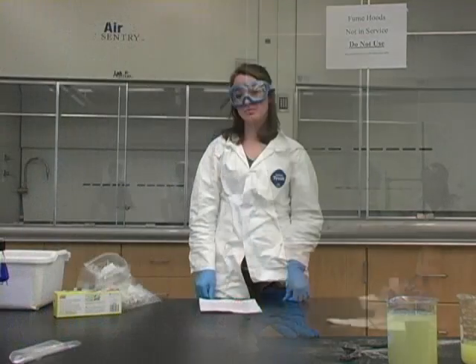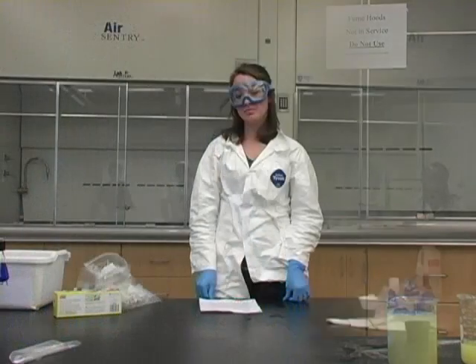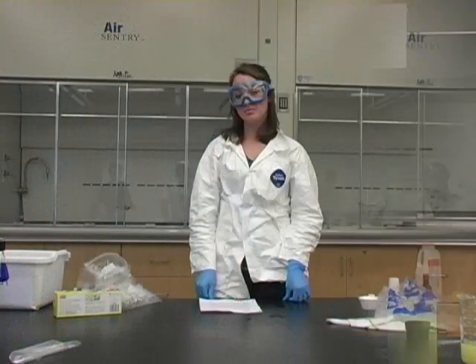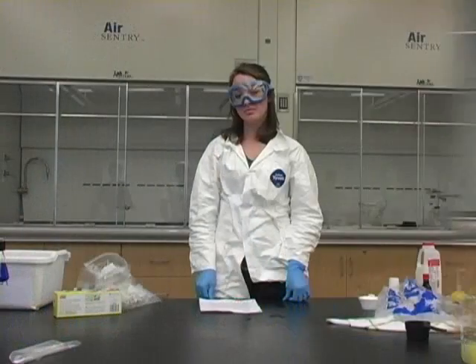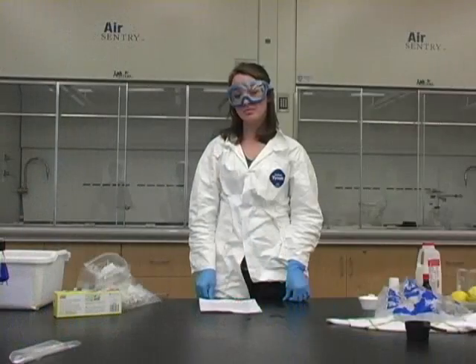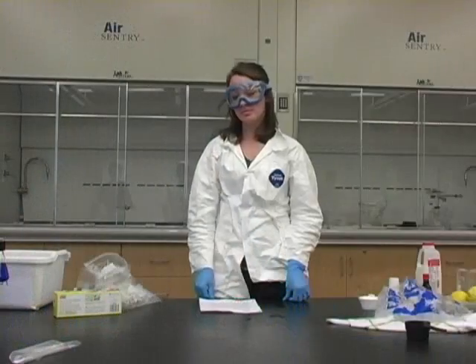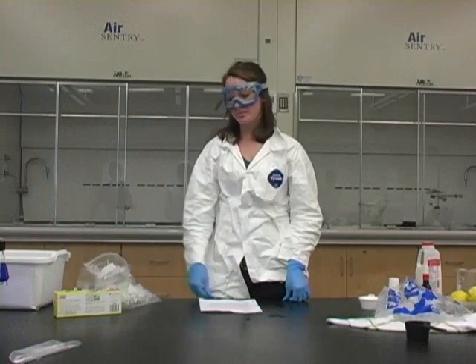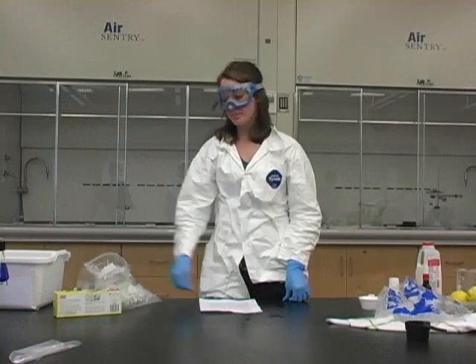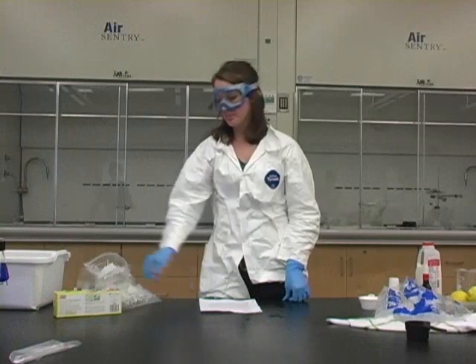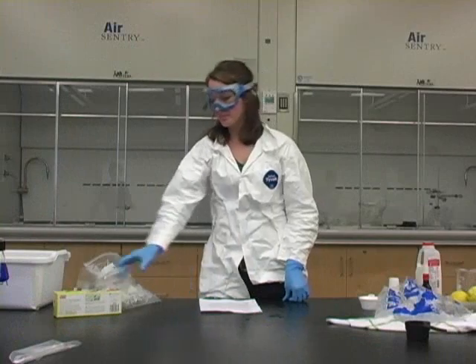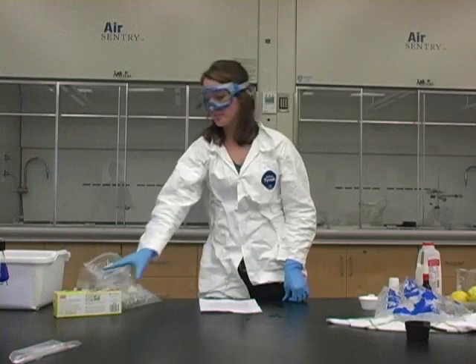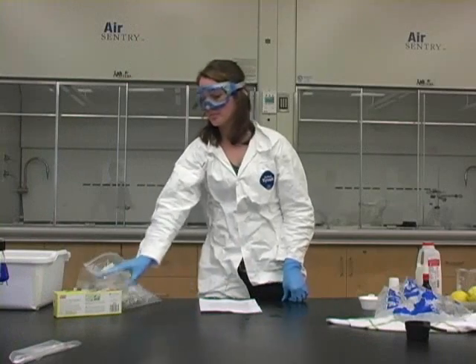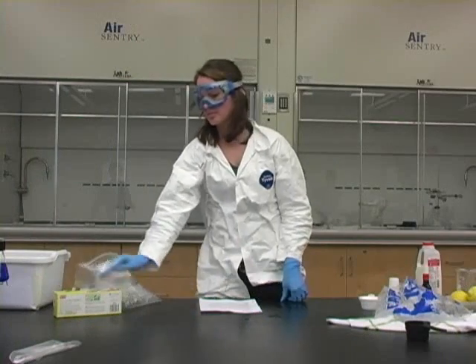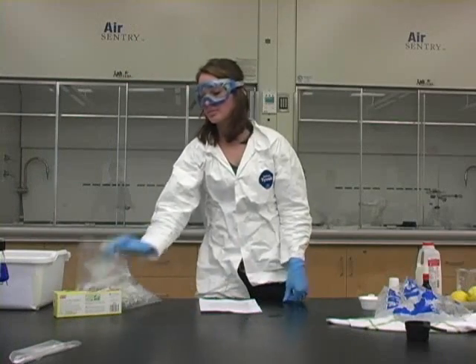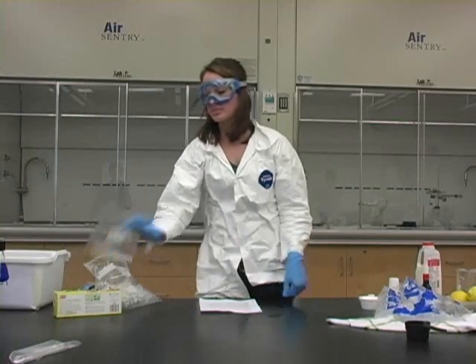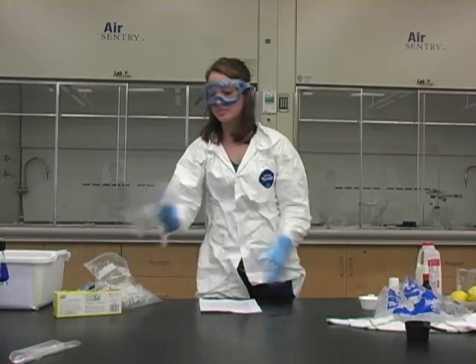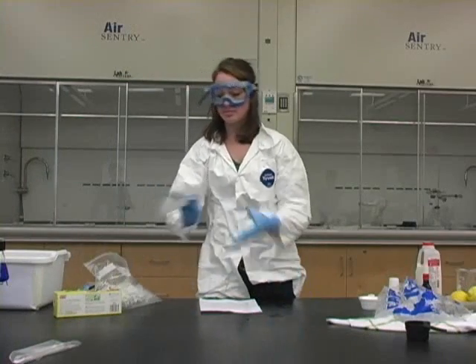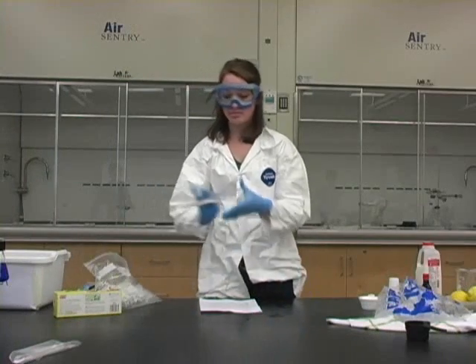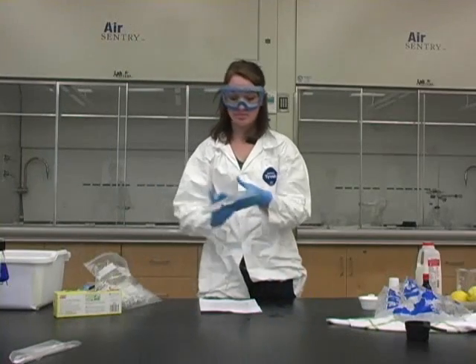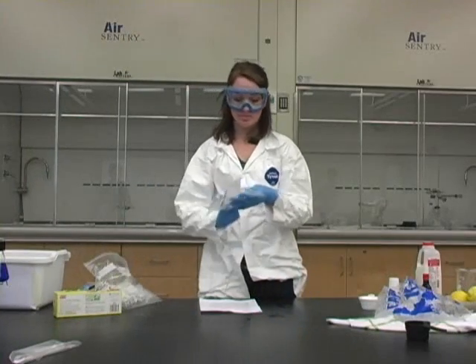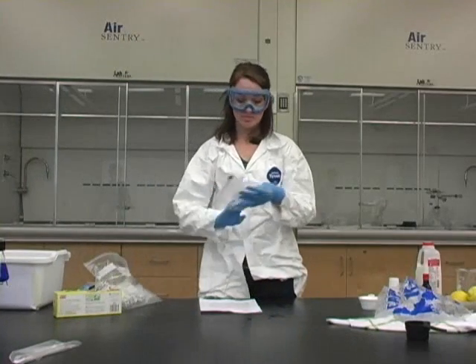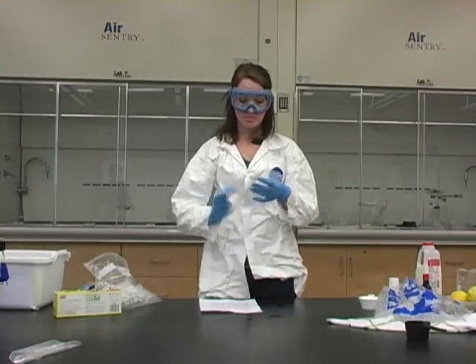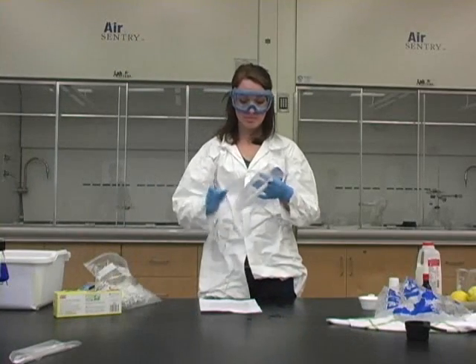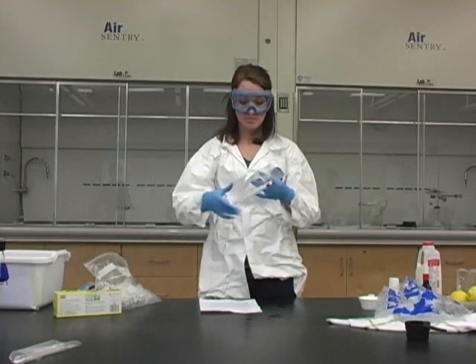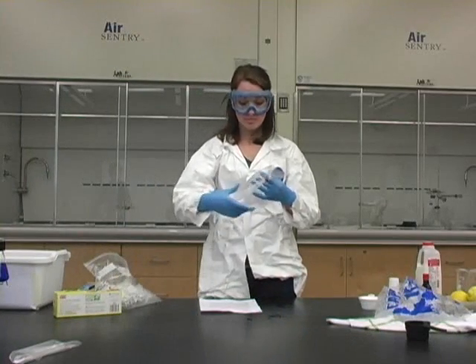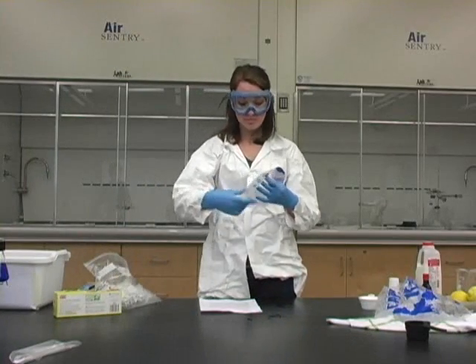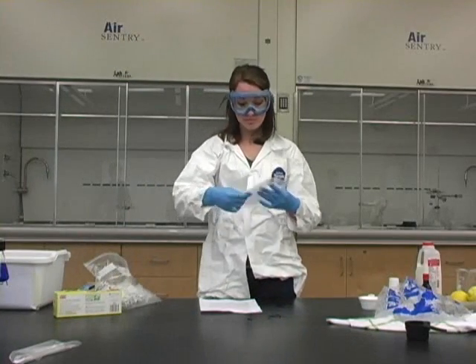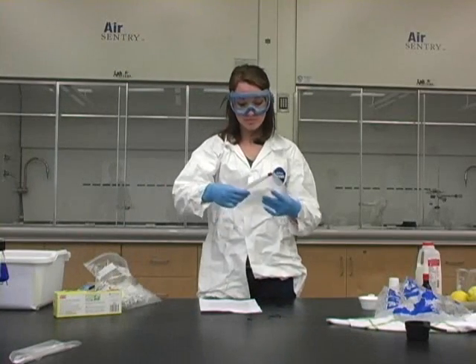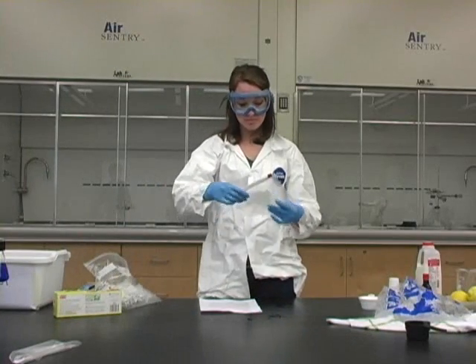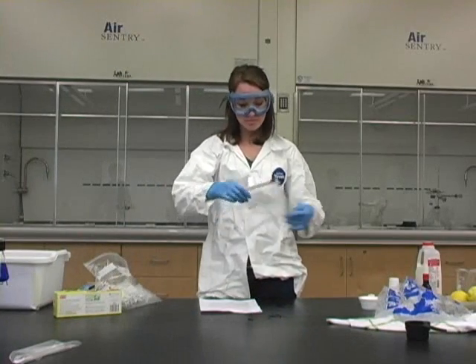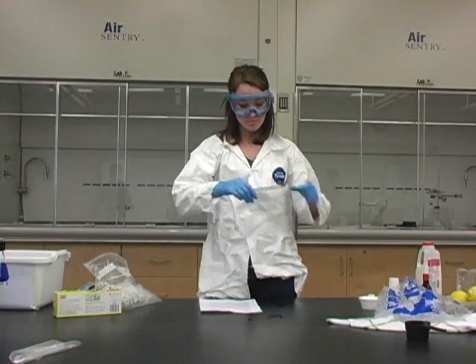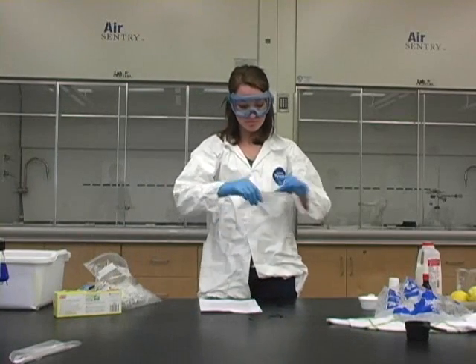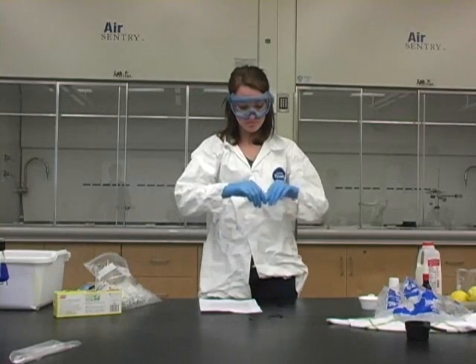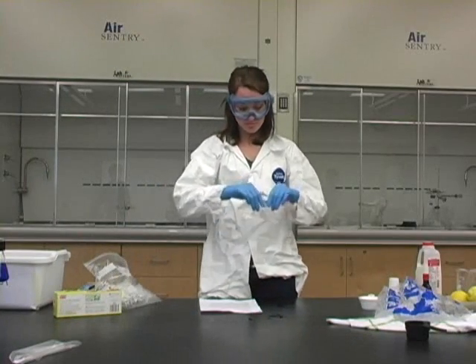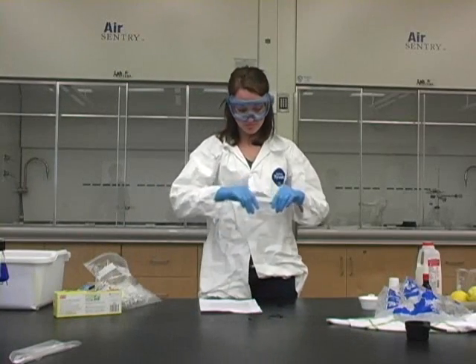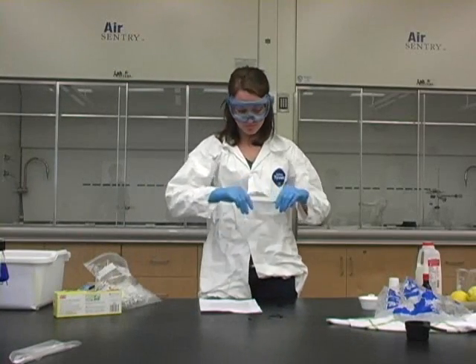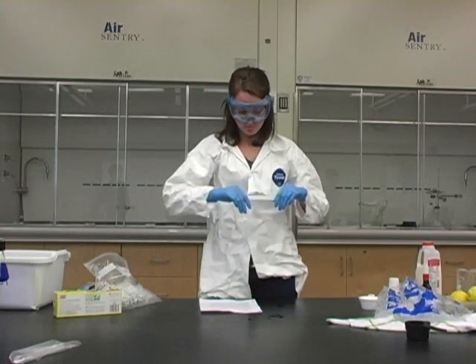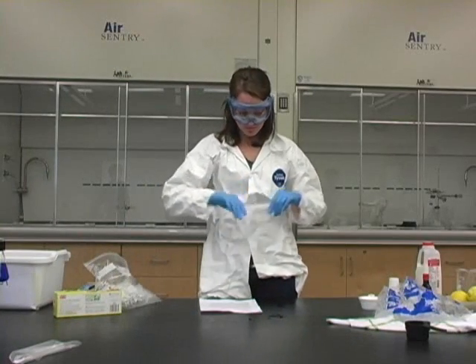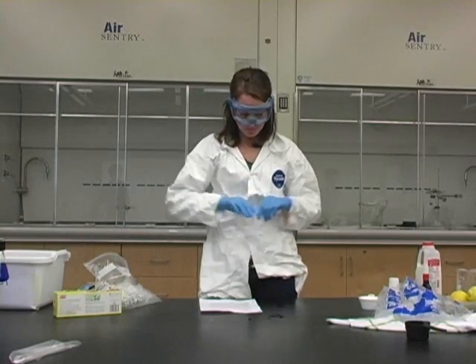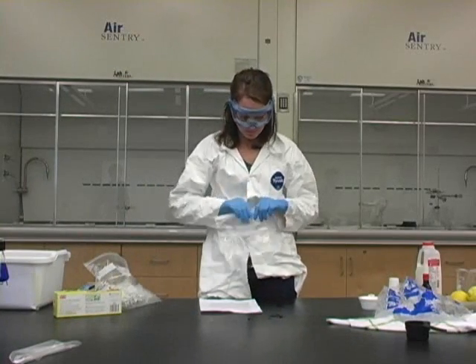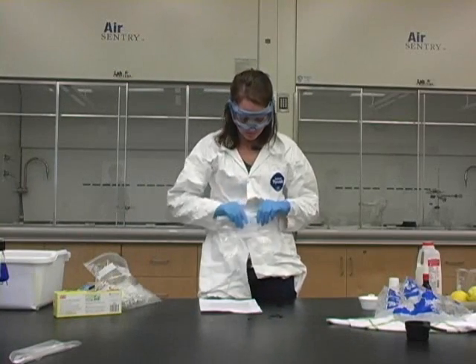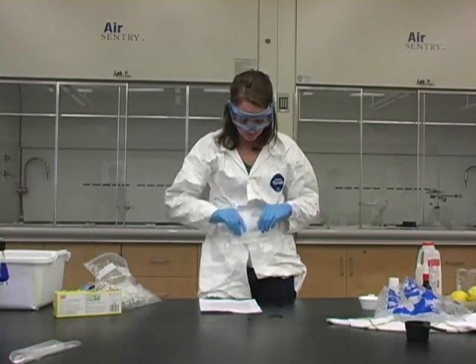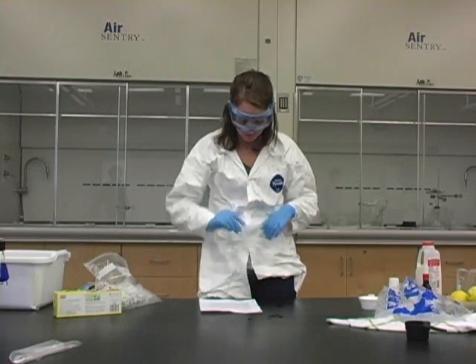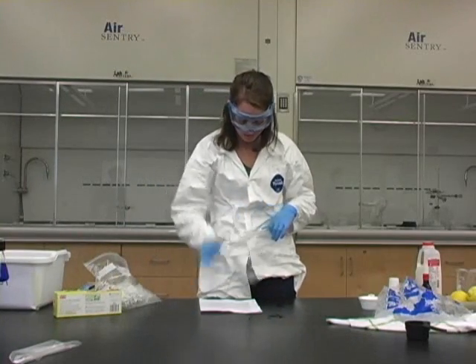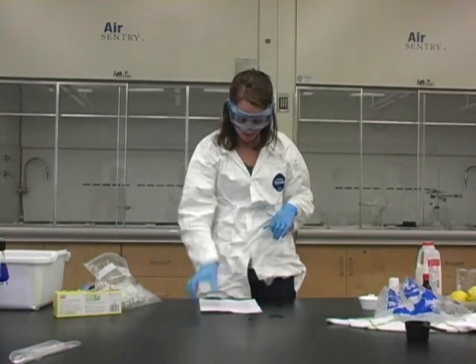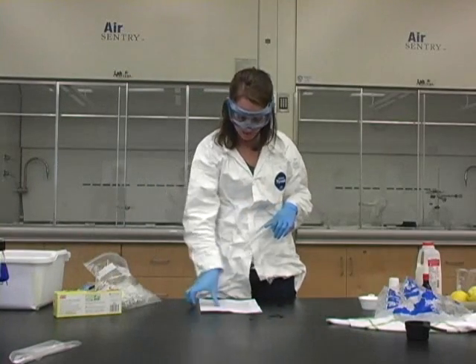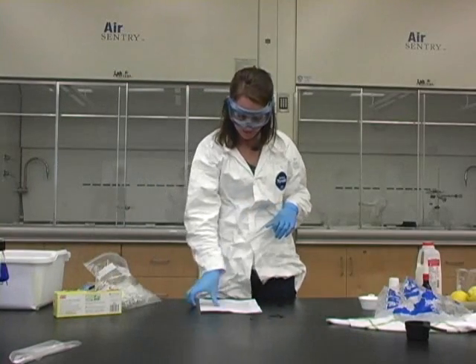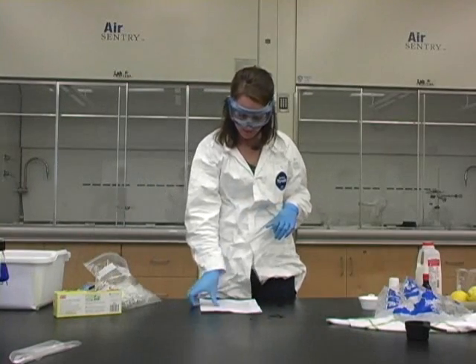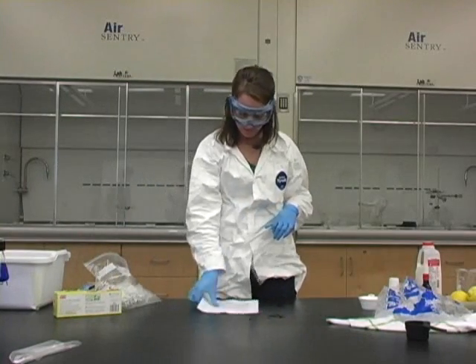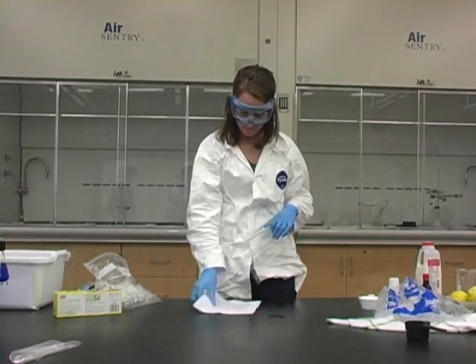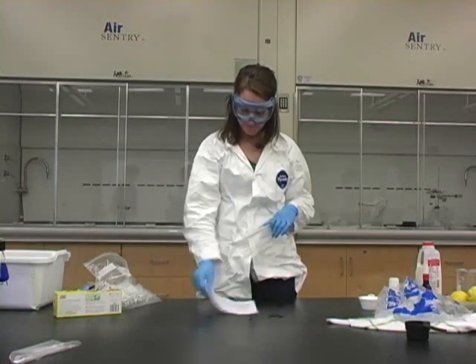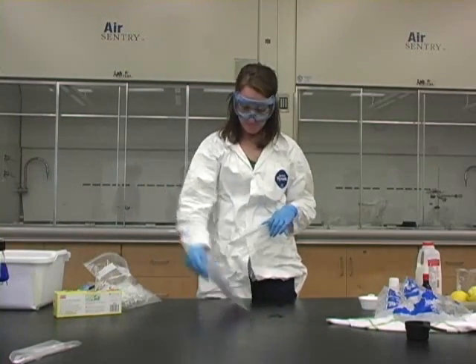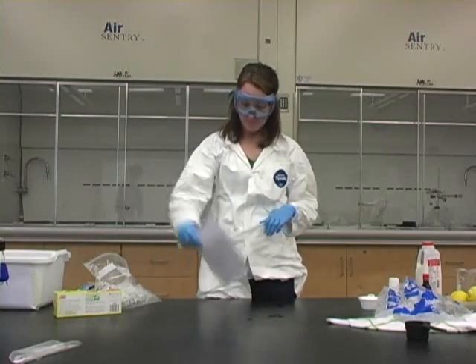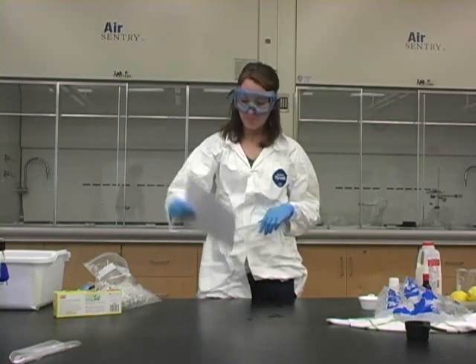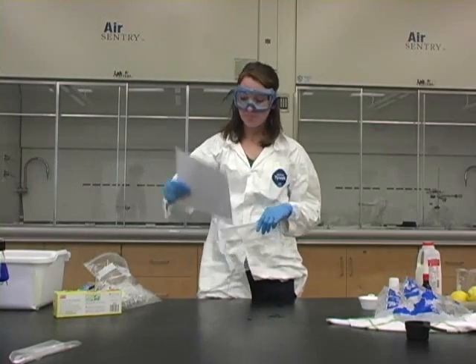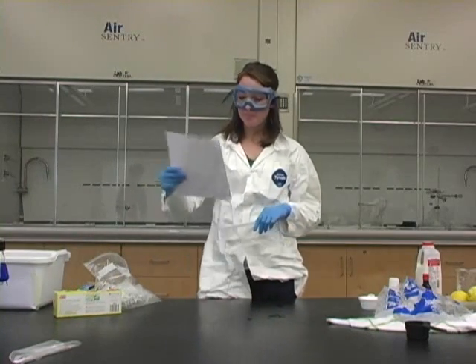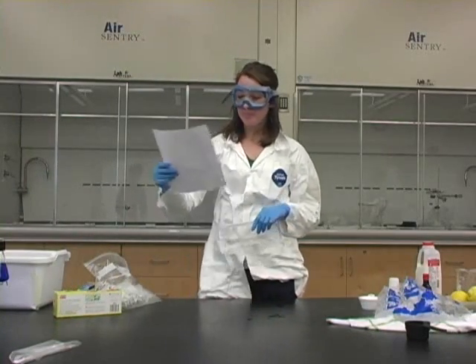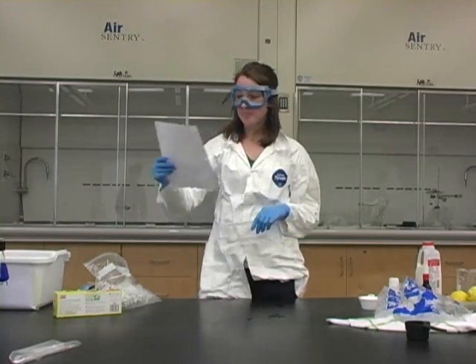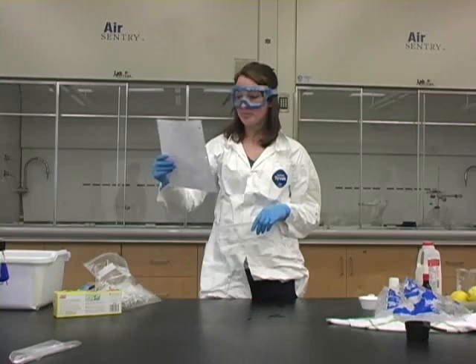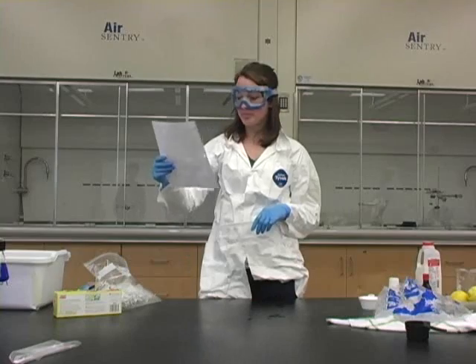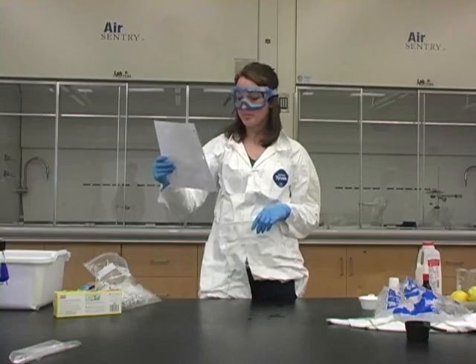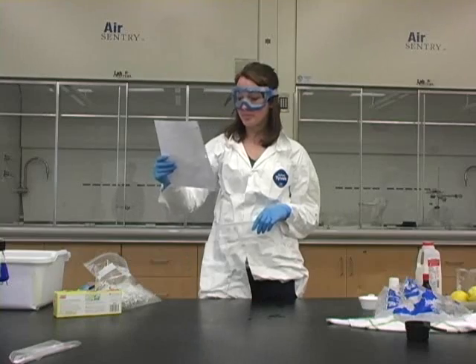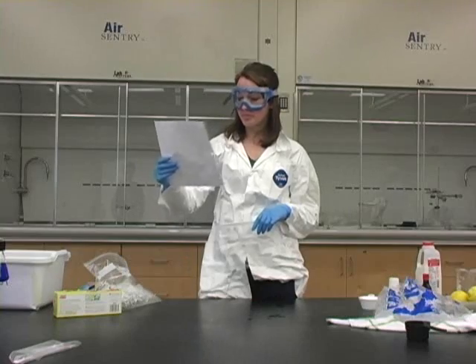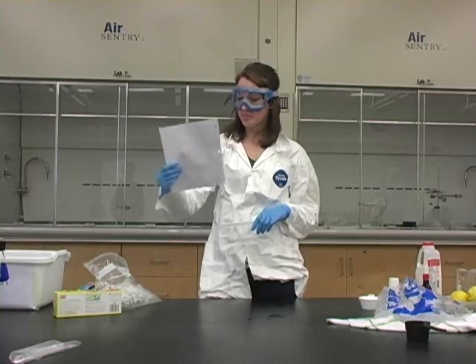Brittany is using the same recipe for ice cream but with far less hazardous materials. Instead of the hazardous dry ice, she will be using regular ice.